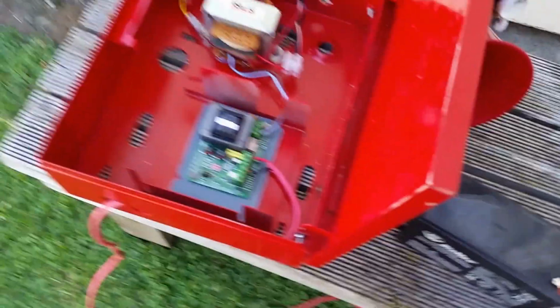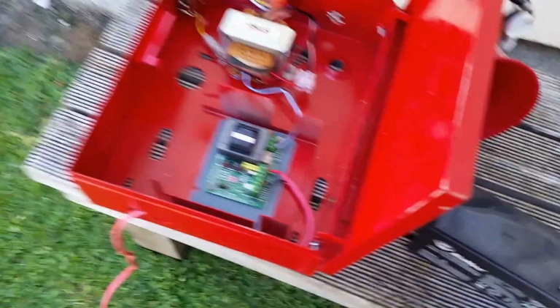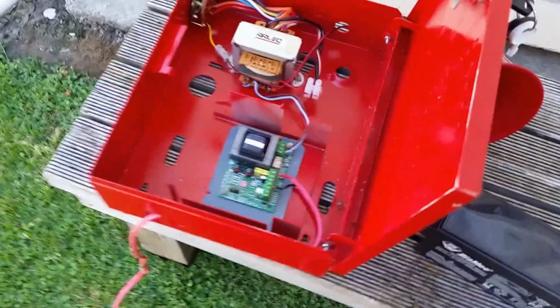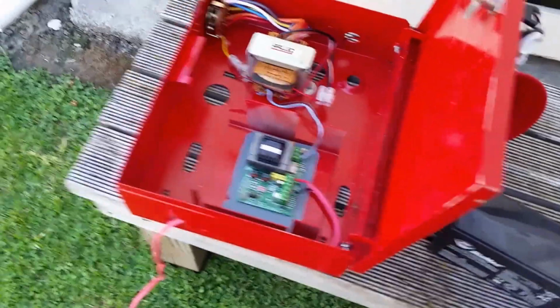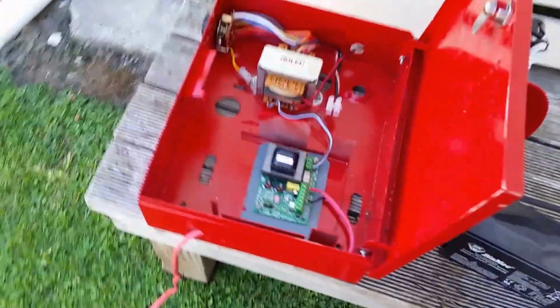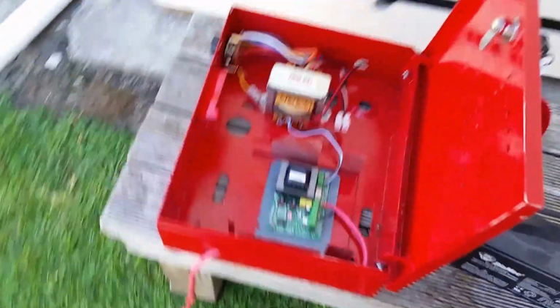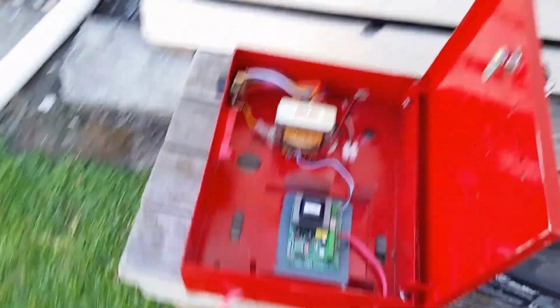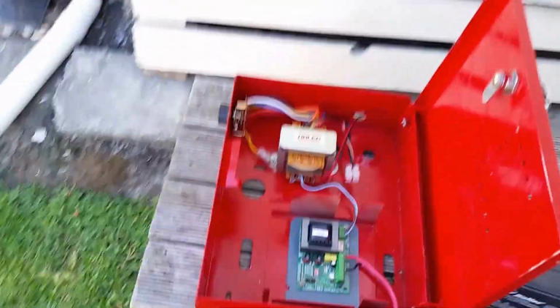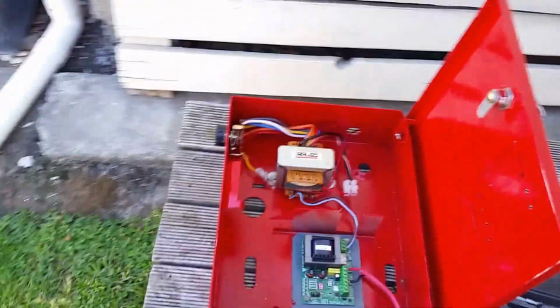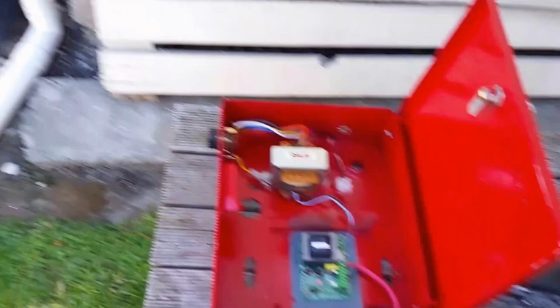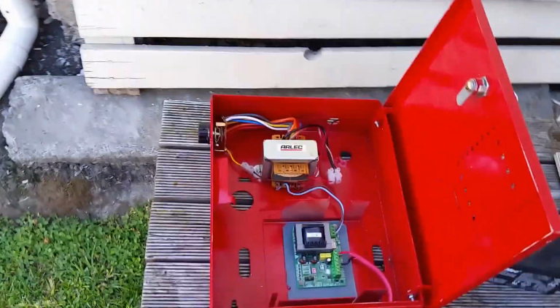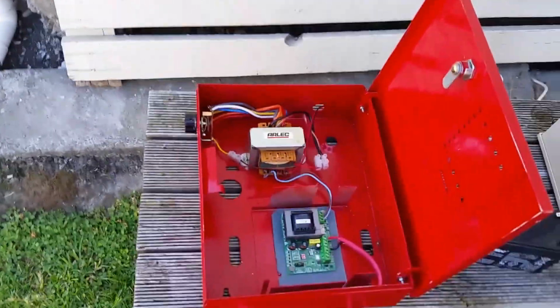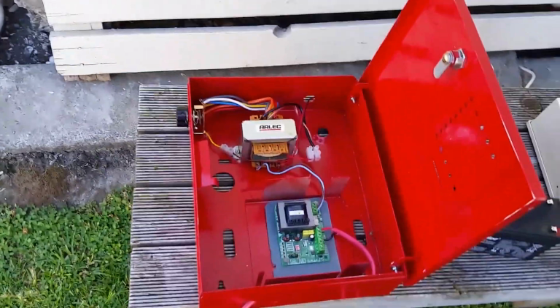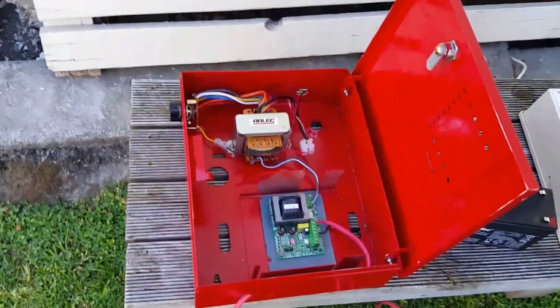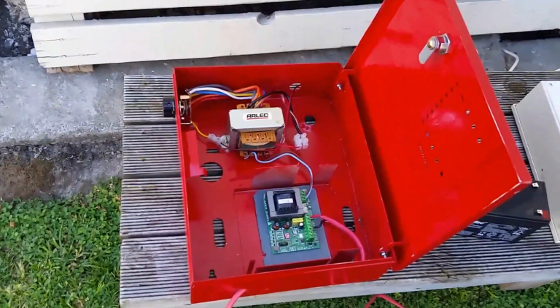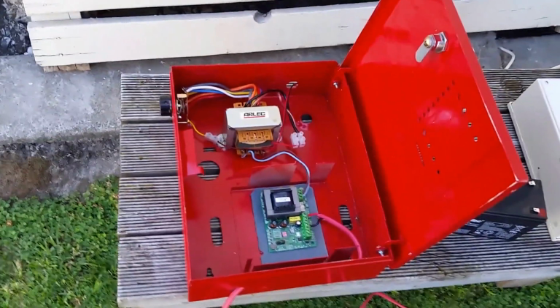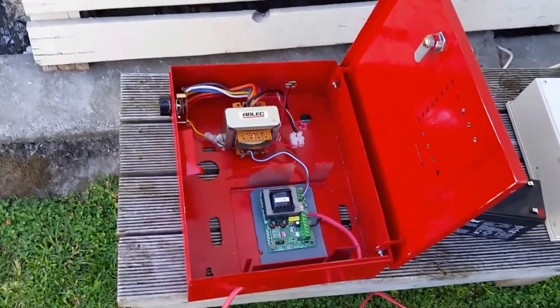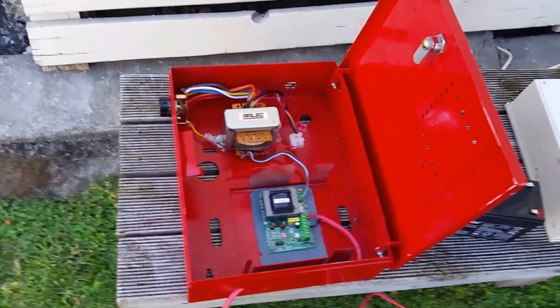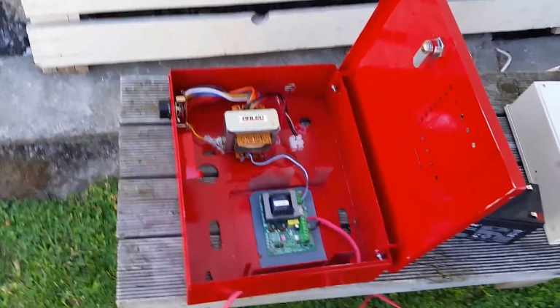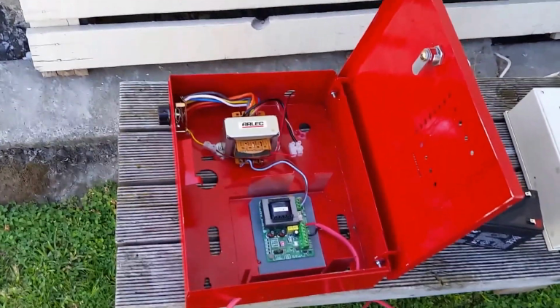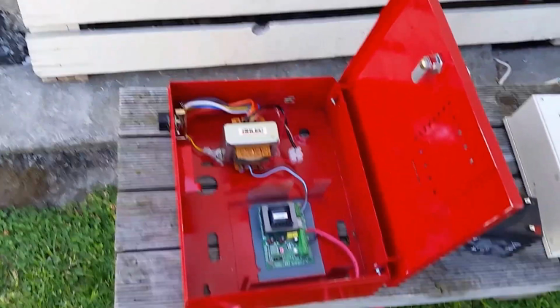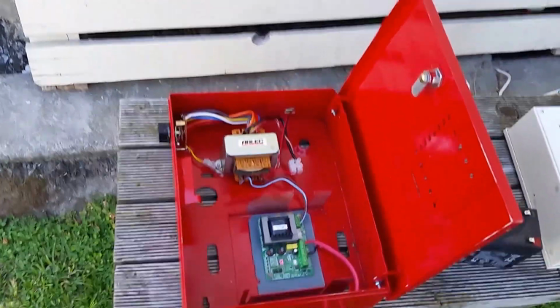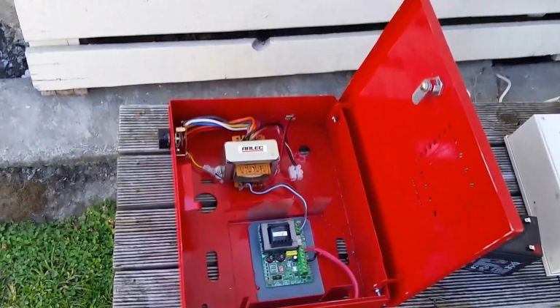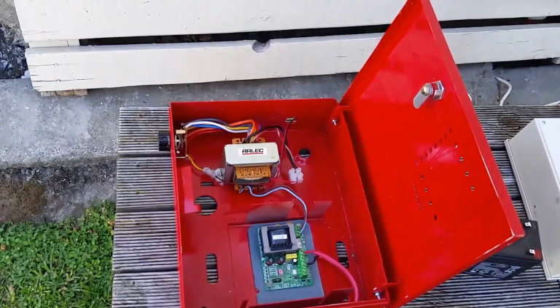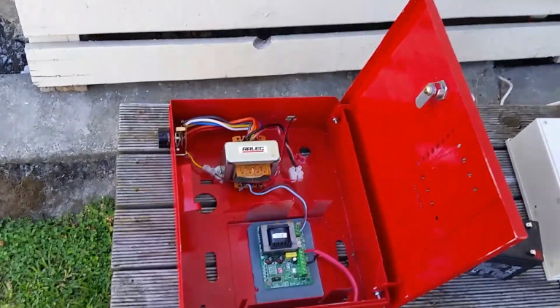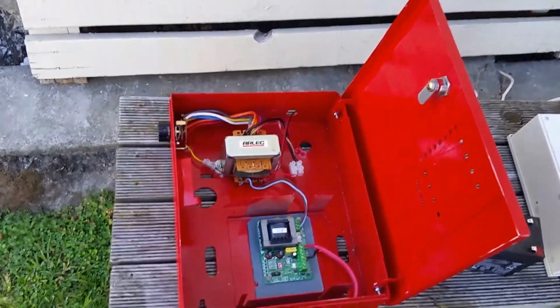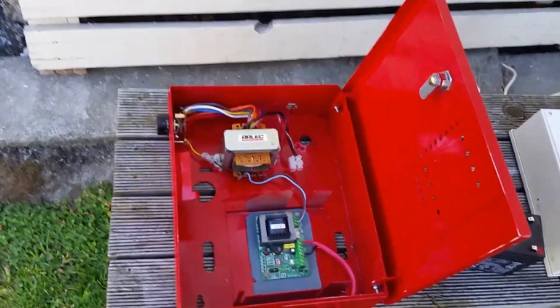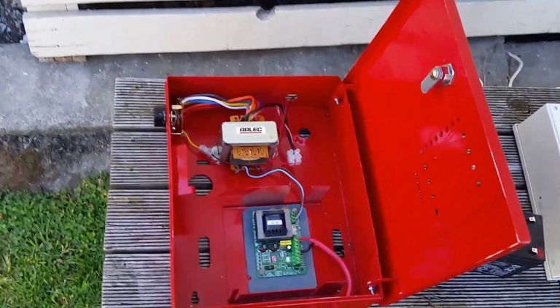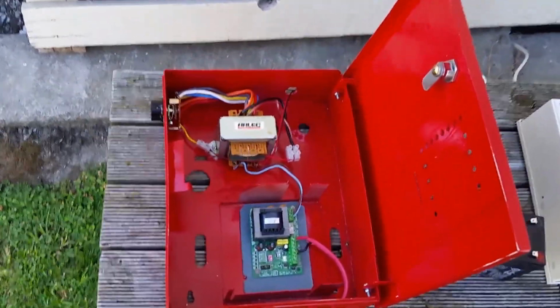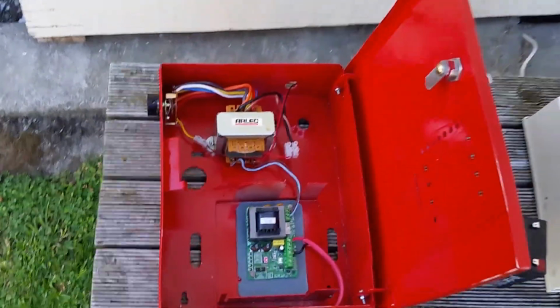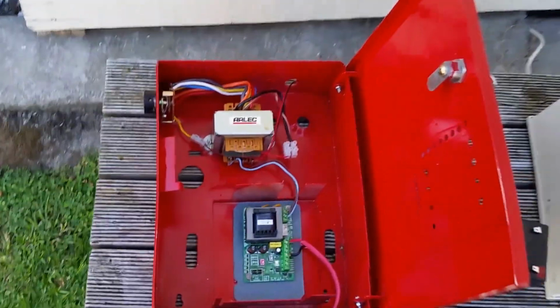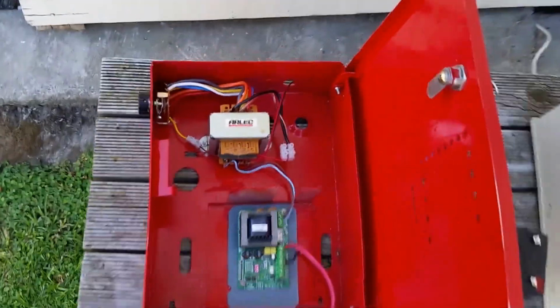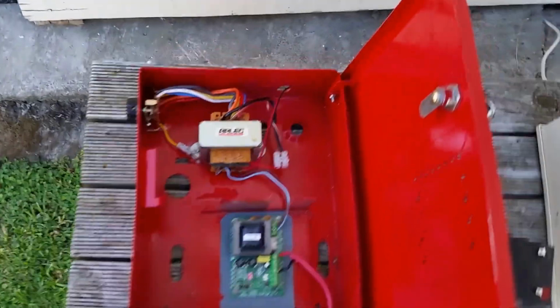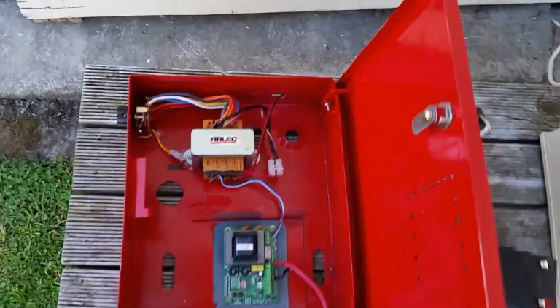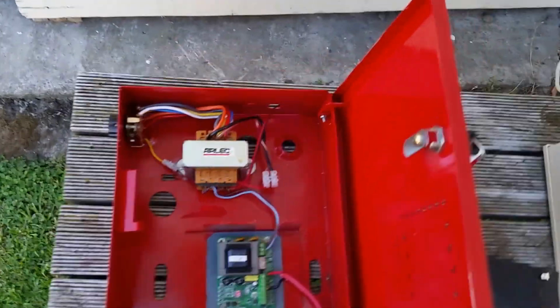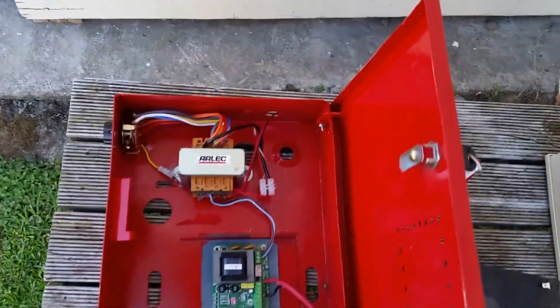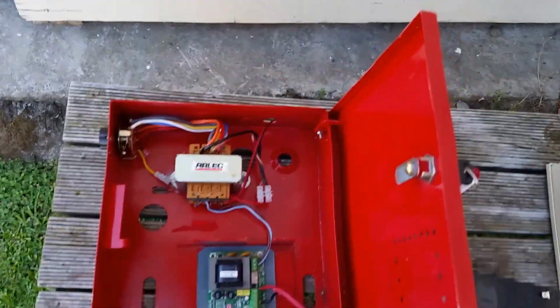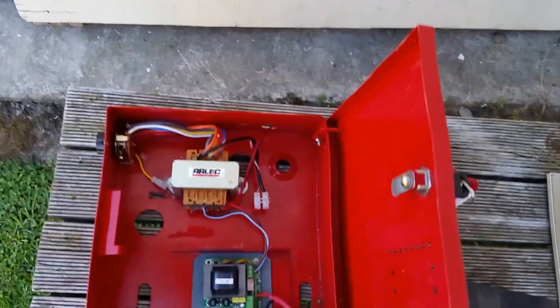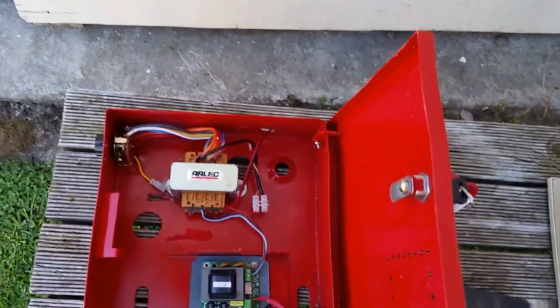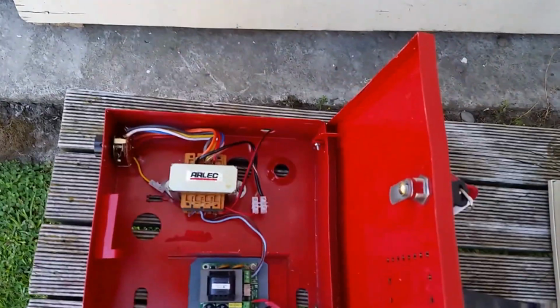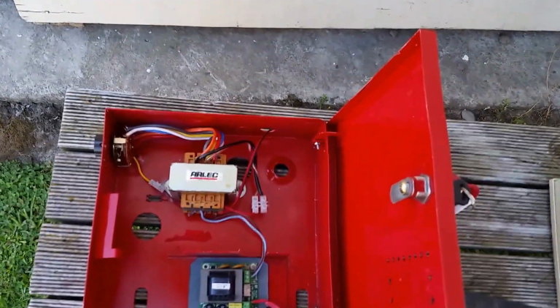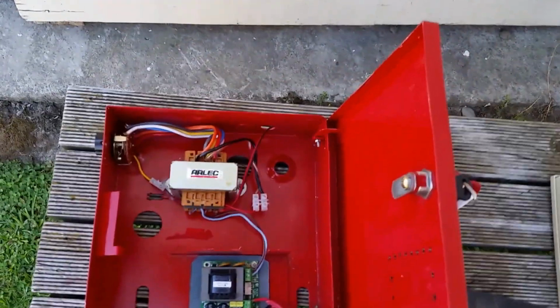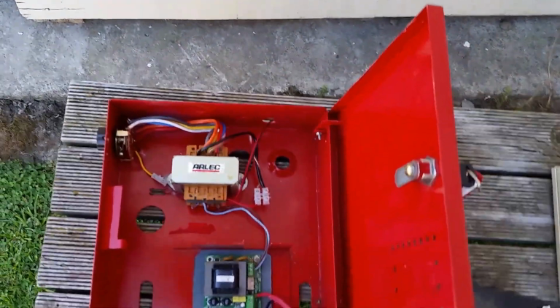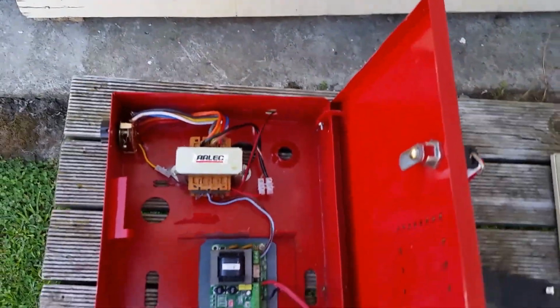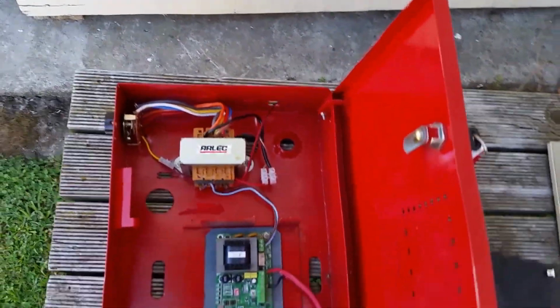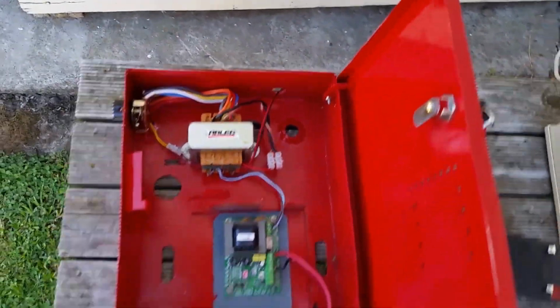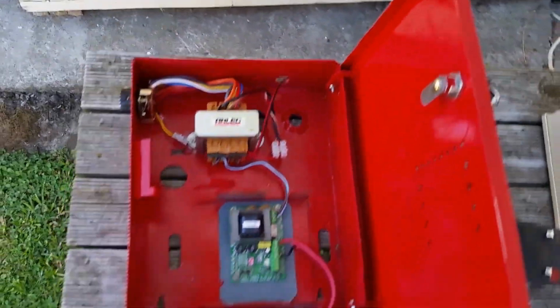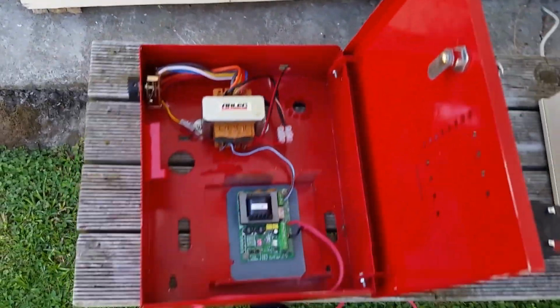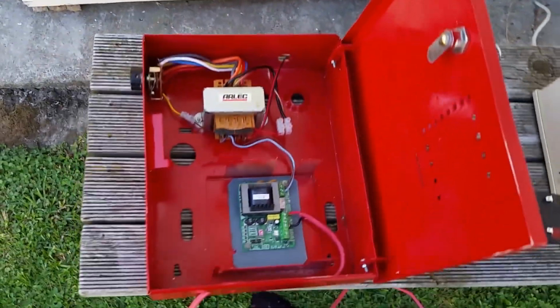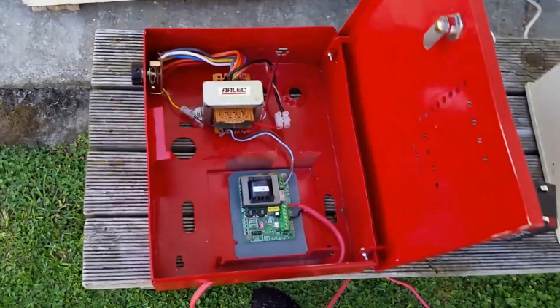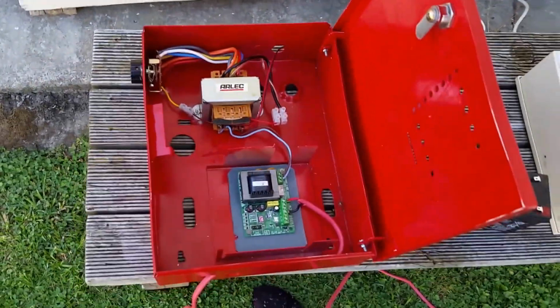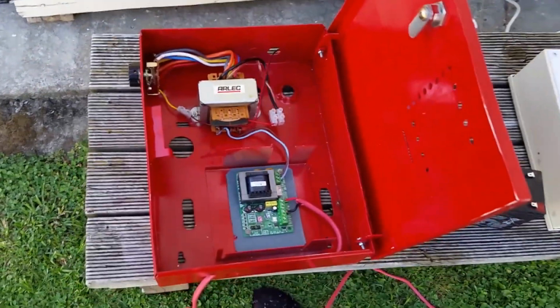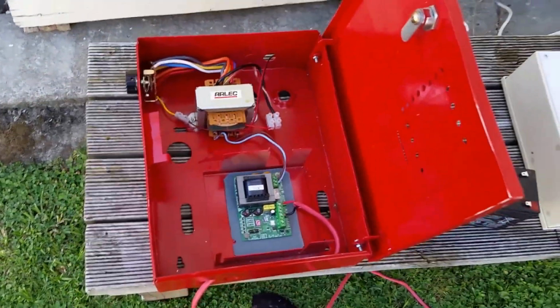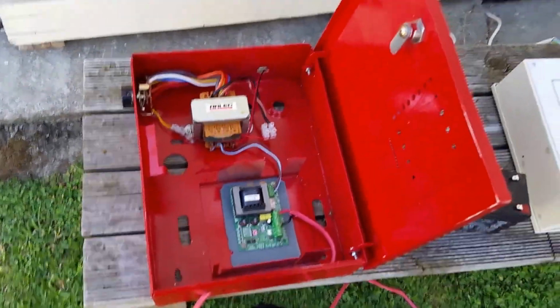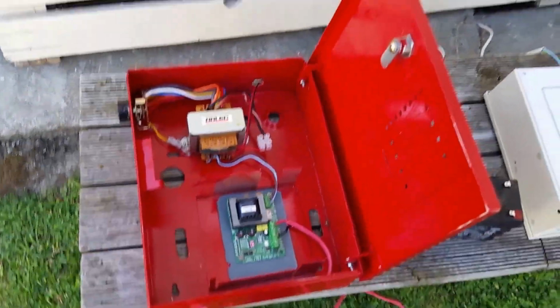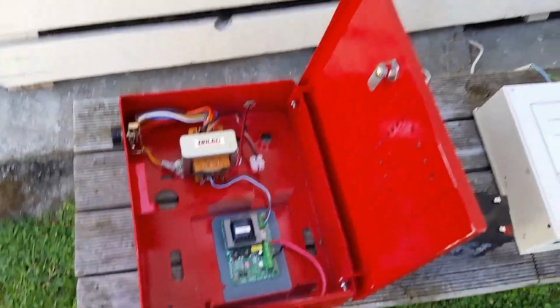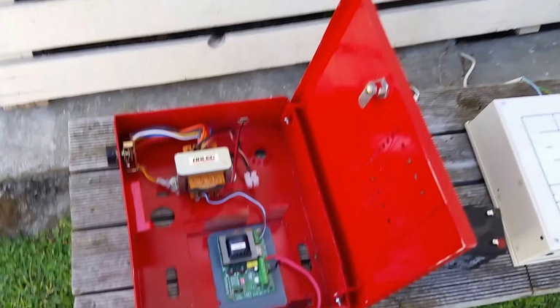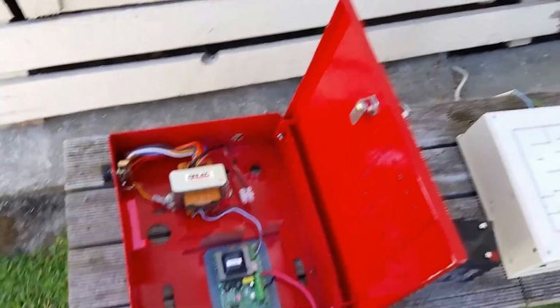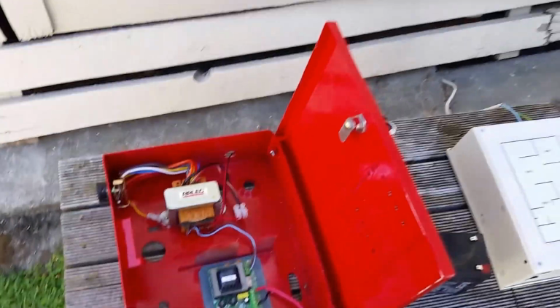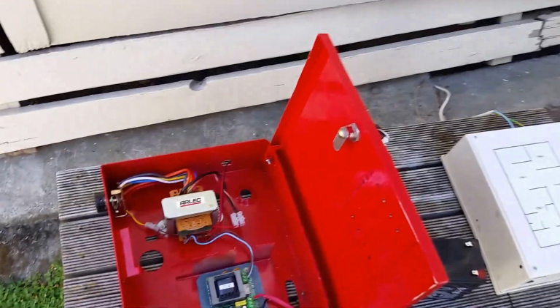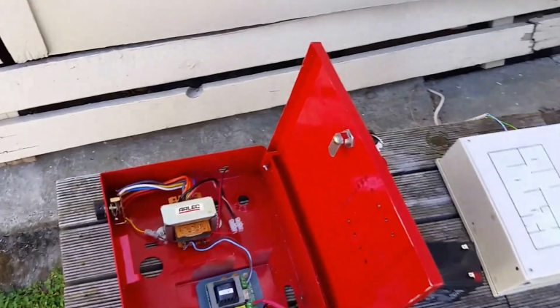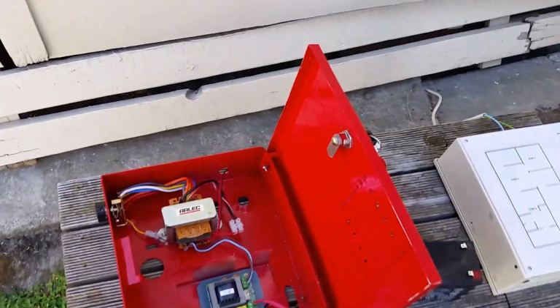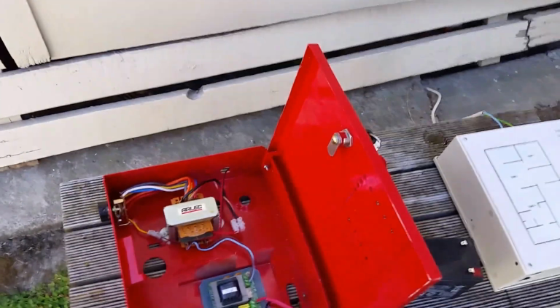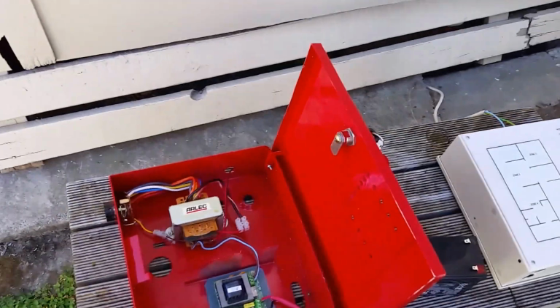So that's going to be going up in the roof and controlling that speaker. That's just a little update on my fire alarm system. Thanks for watching.